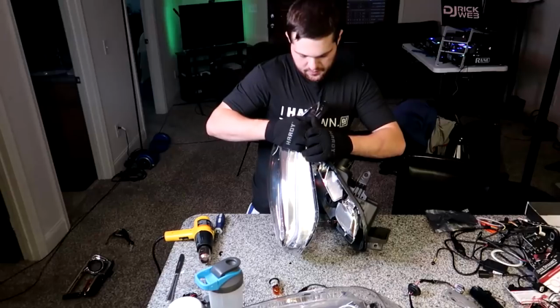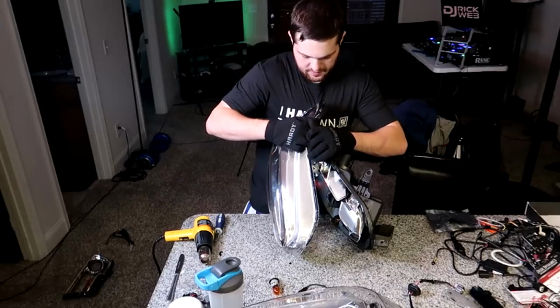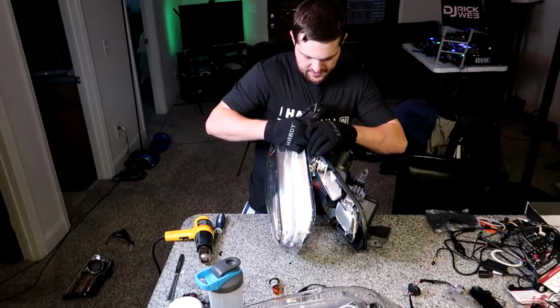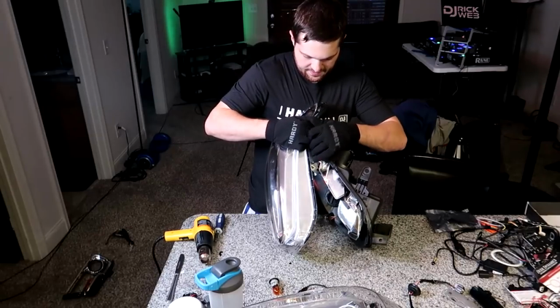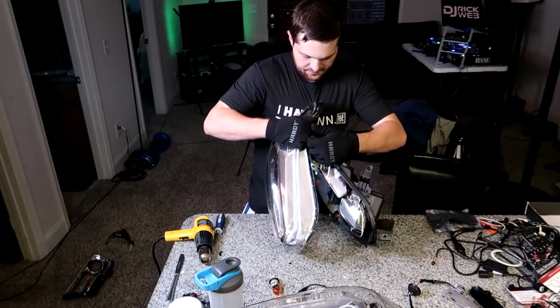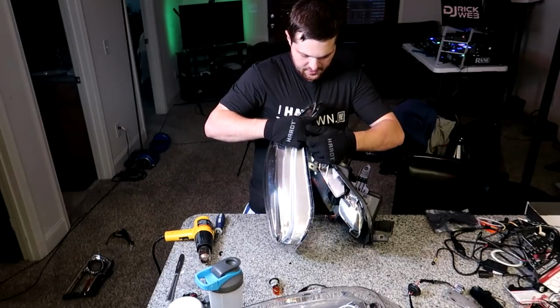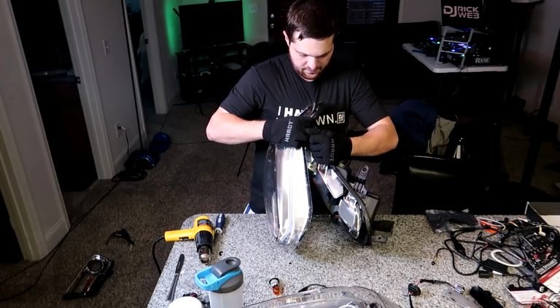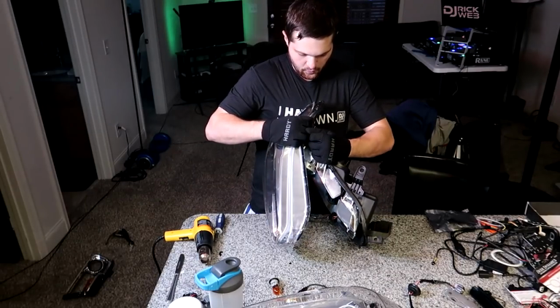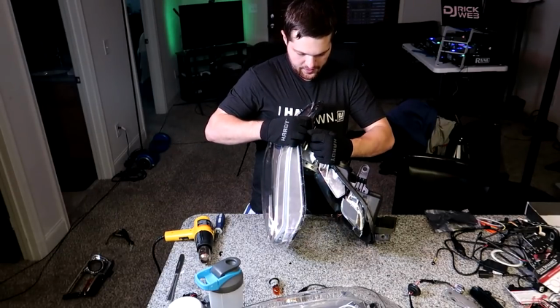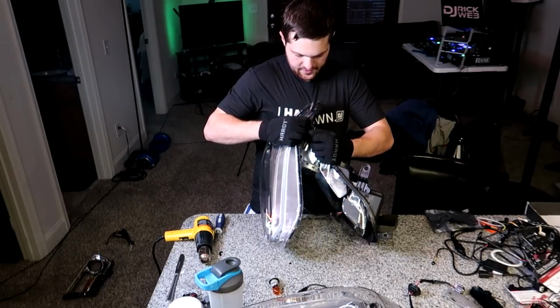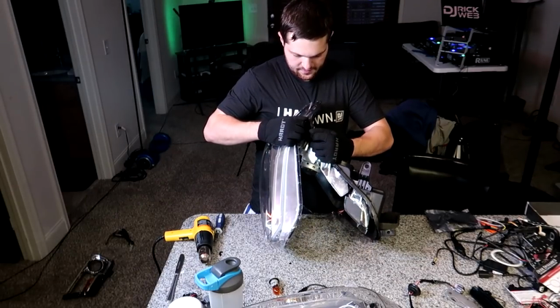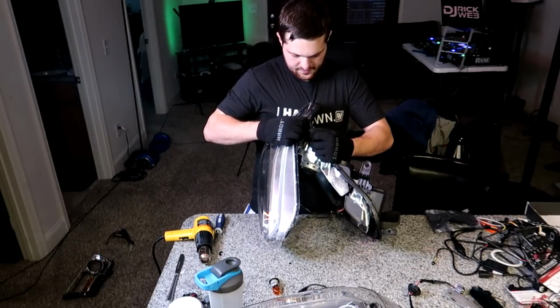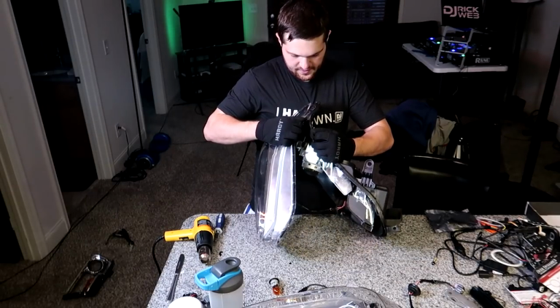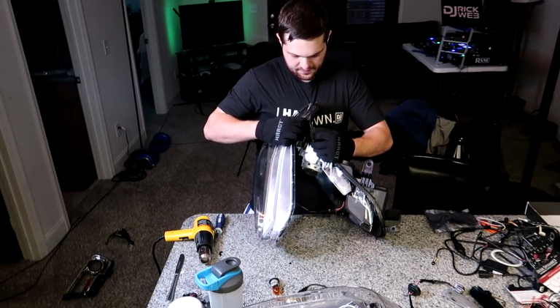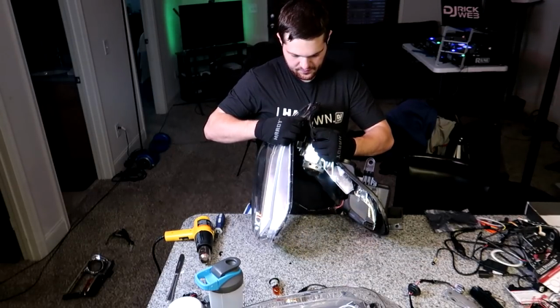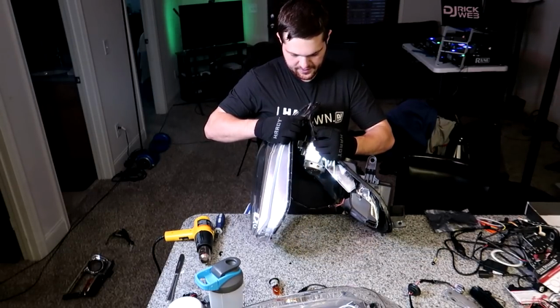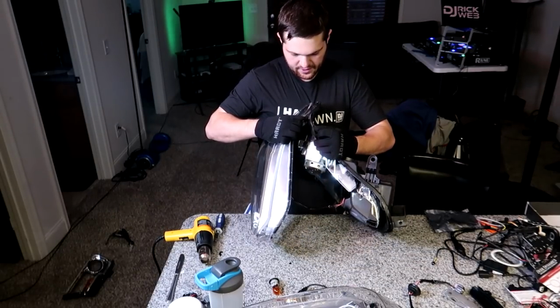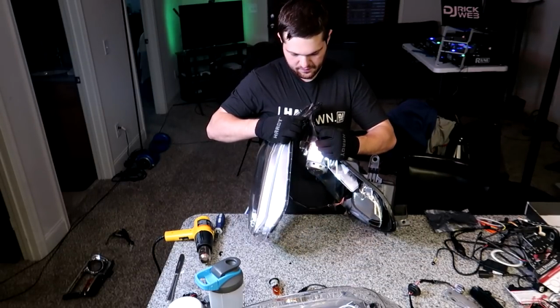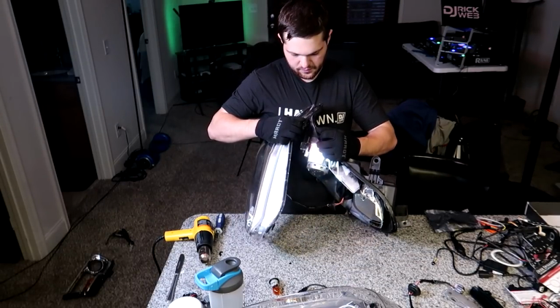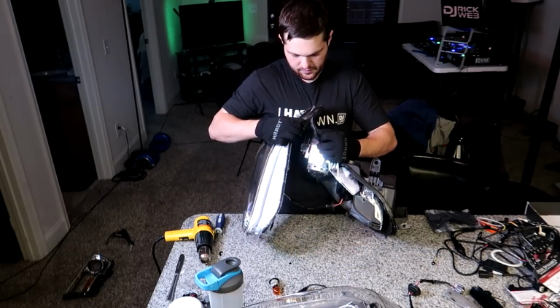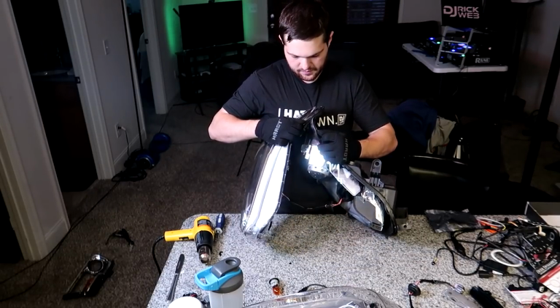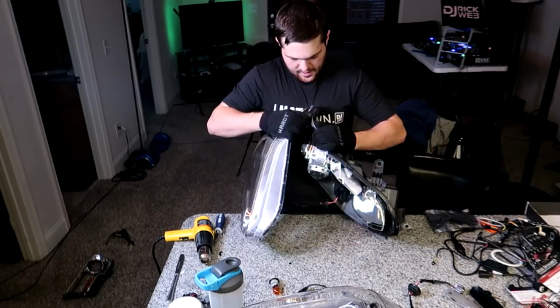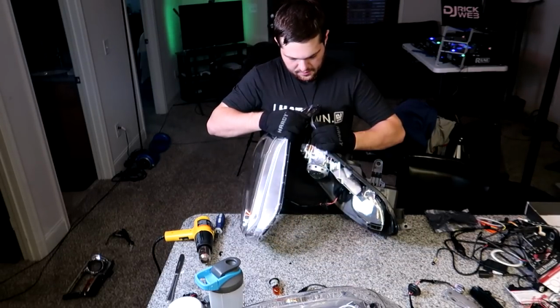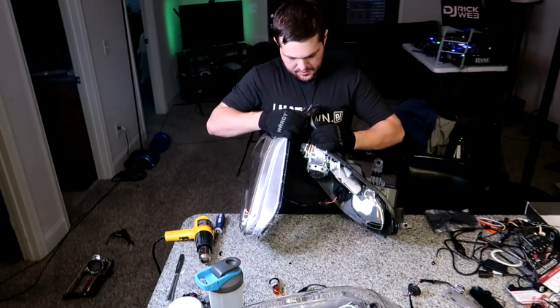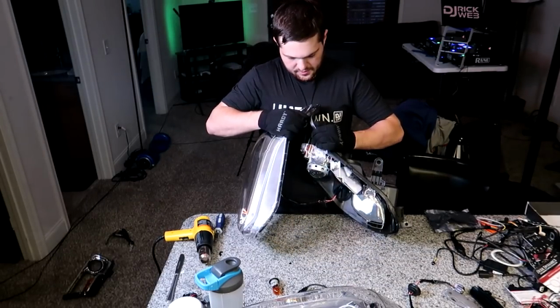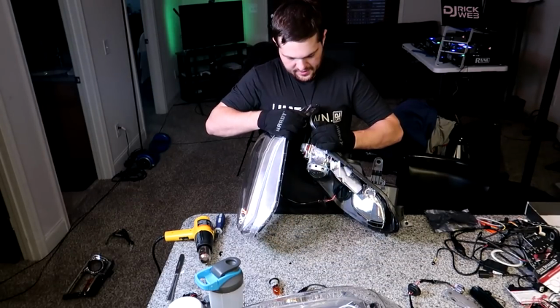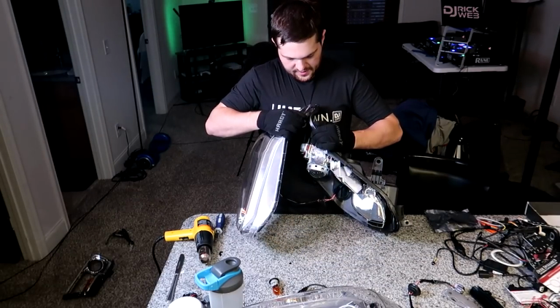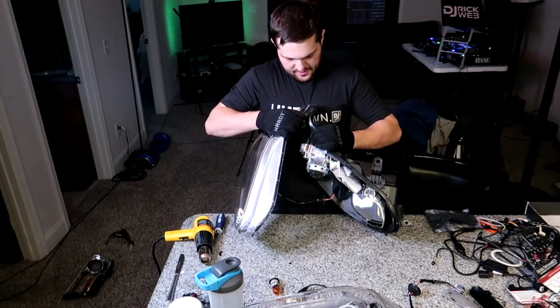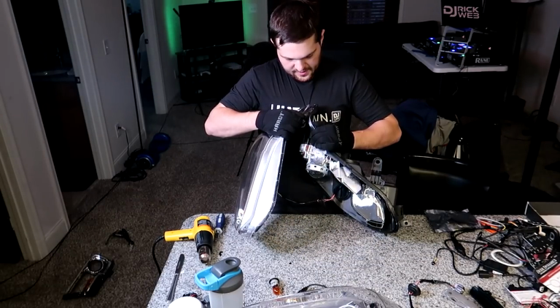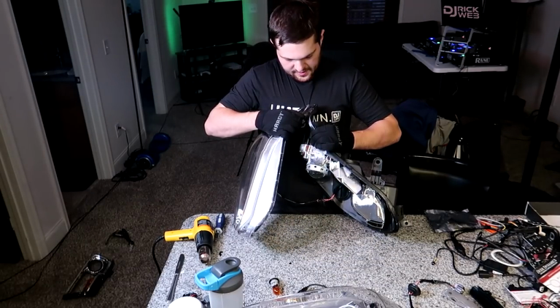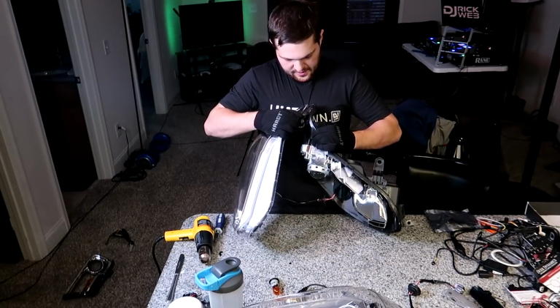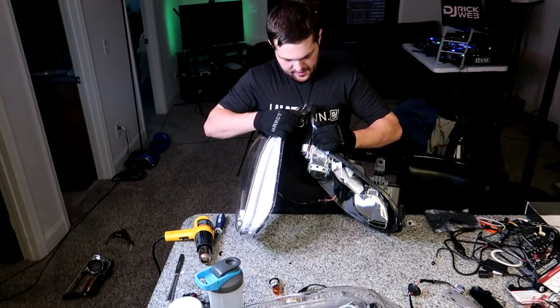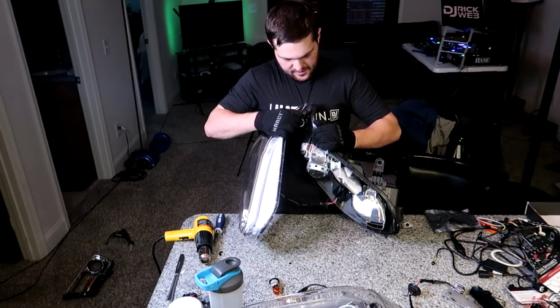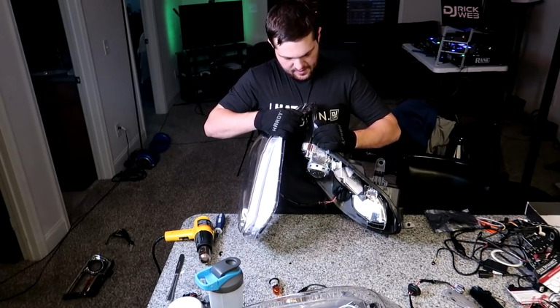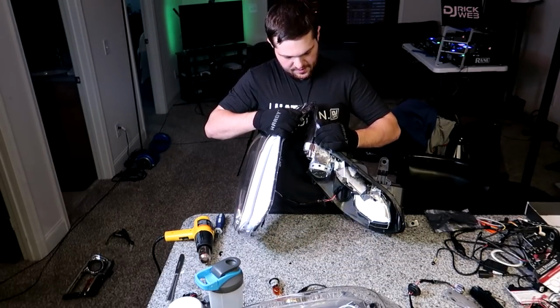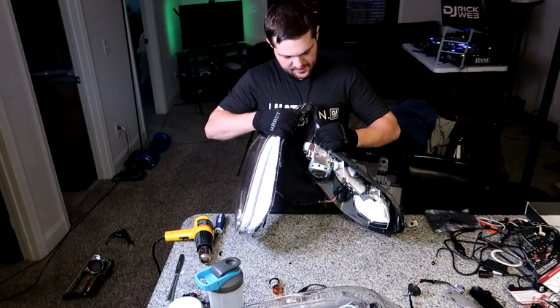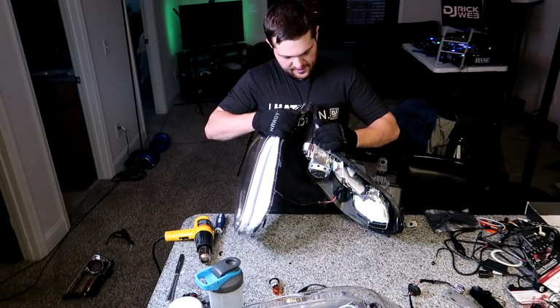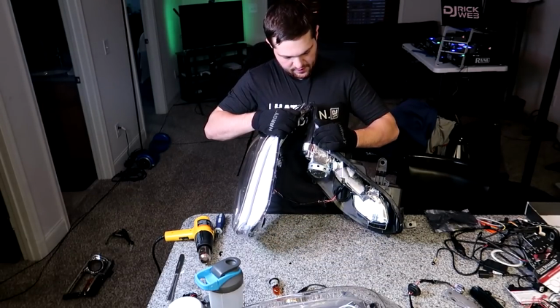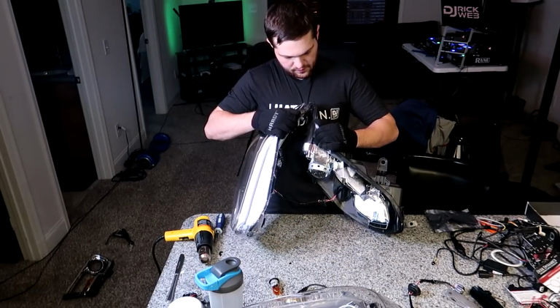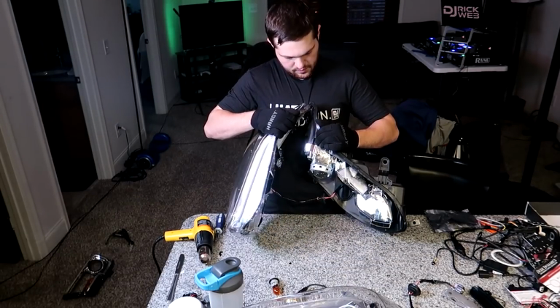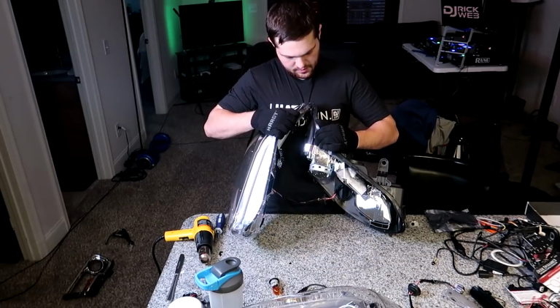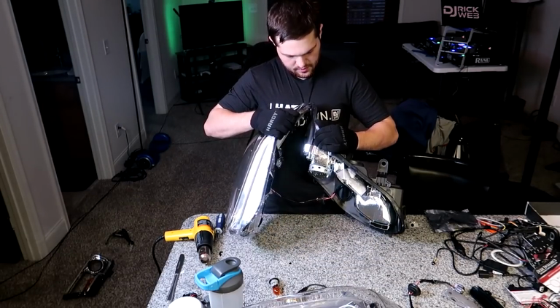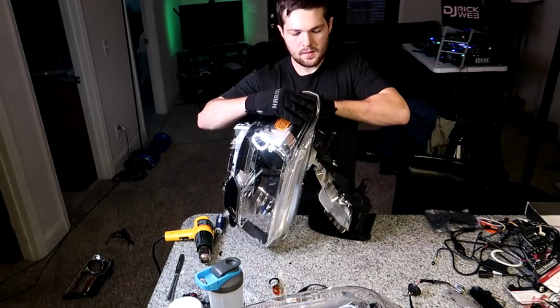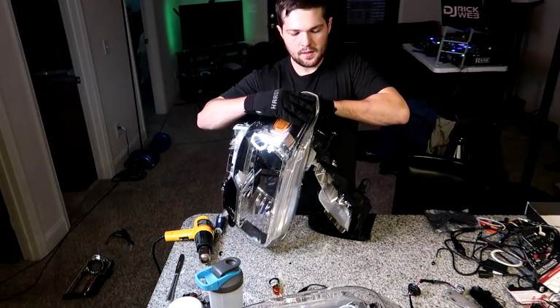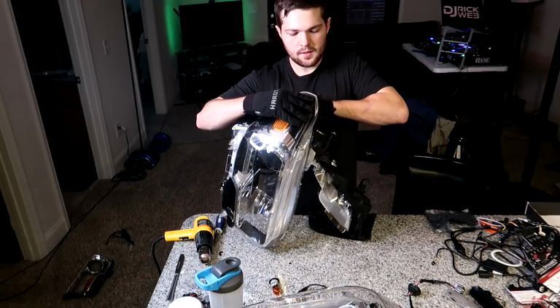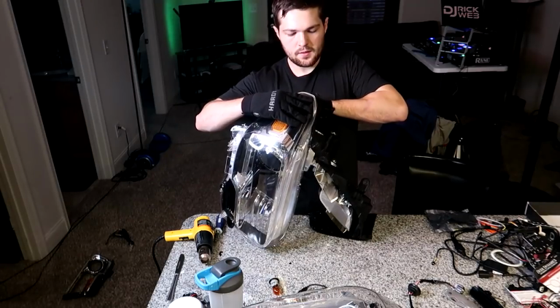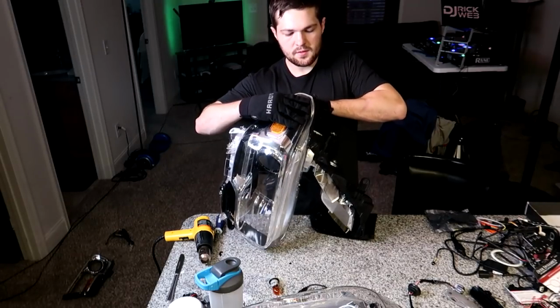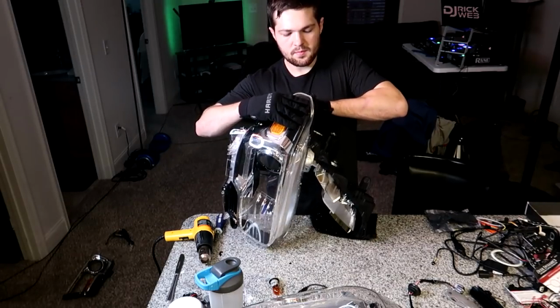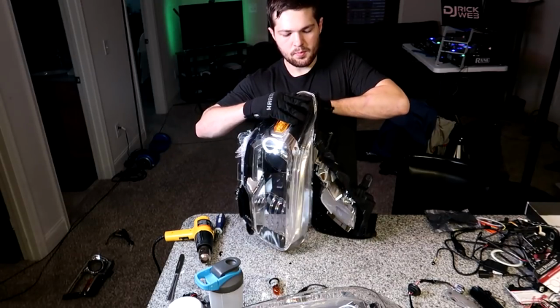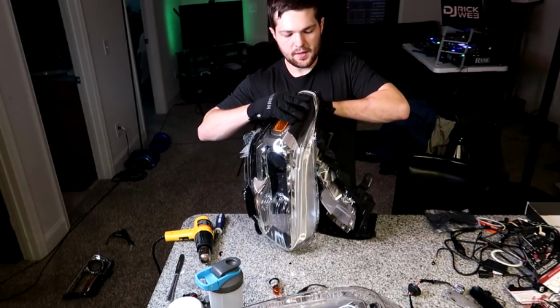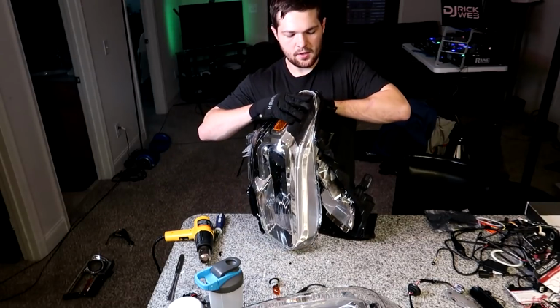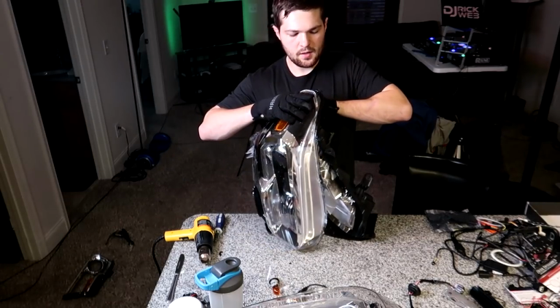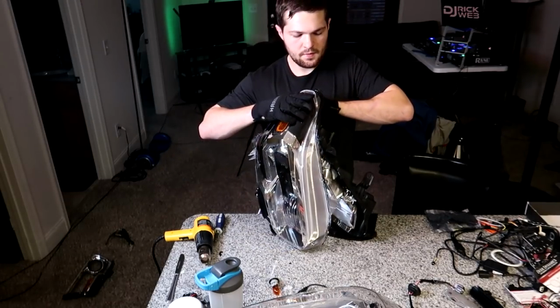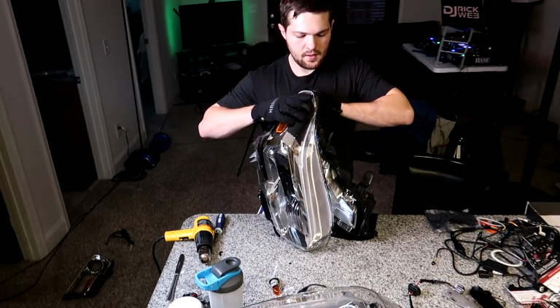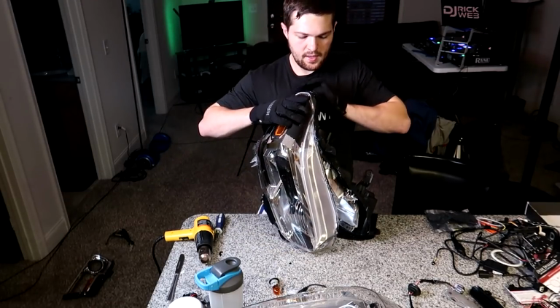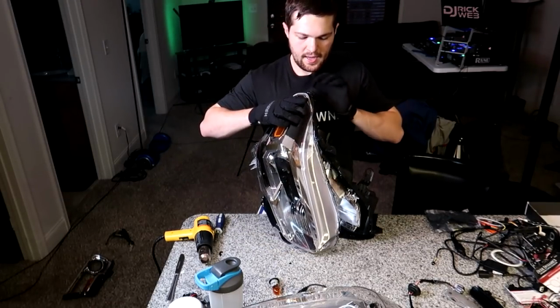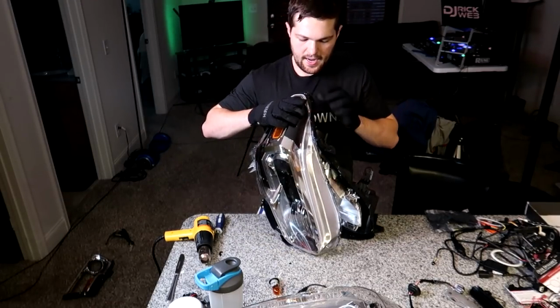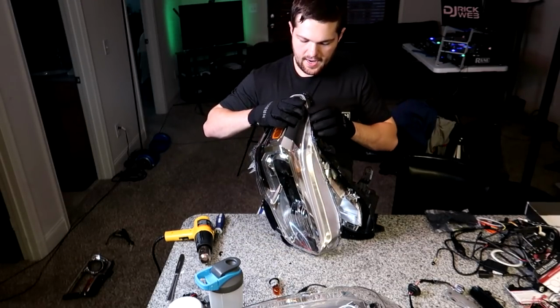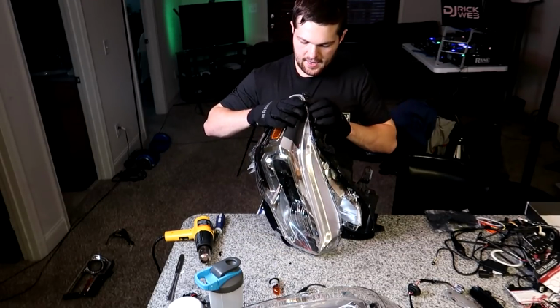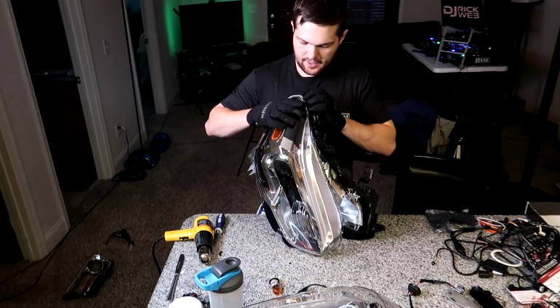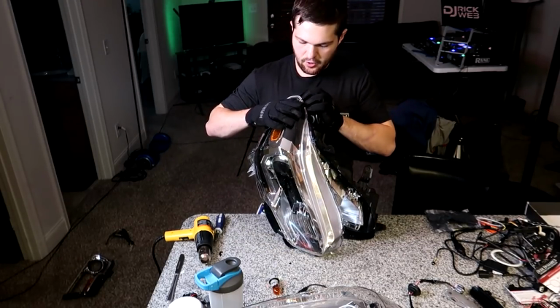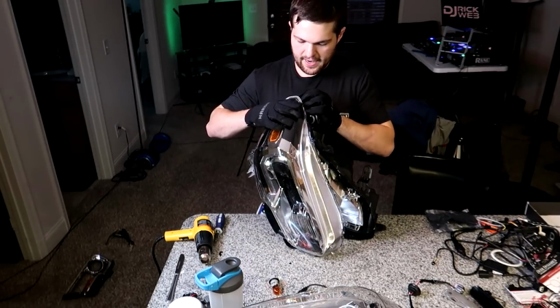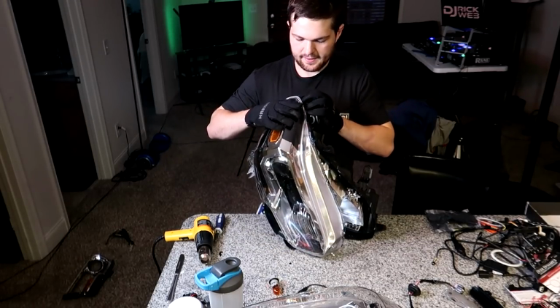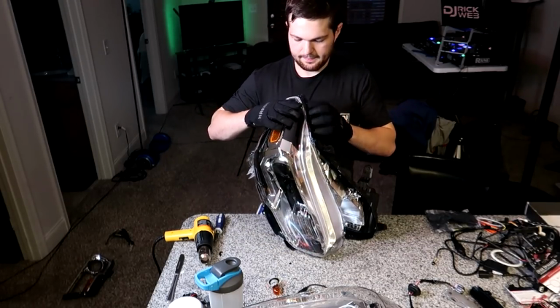You can definitely avoid it if you're careful. I, on the other hand, you're not that careful. There it goes. Breaking off. And I cracked it.